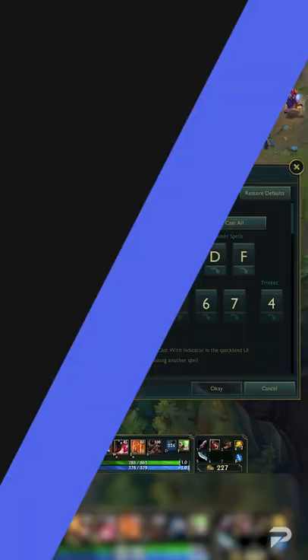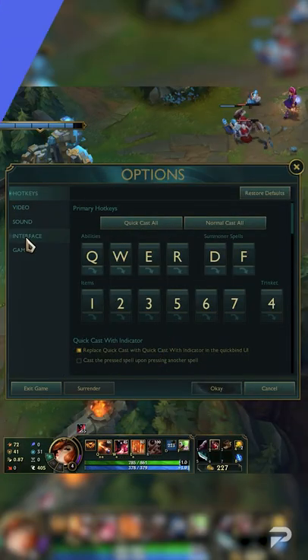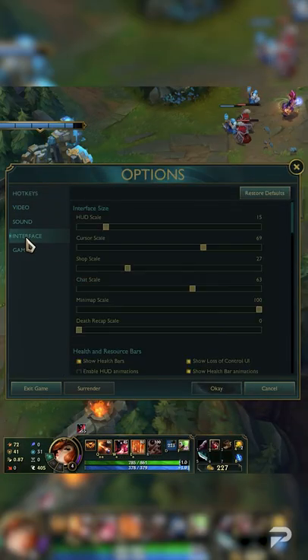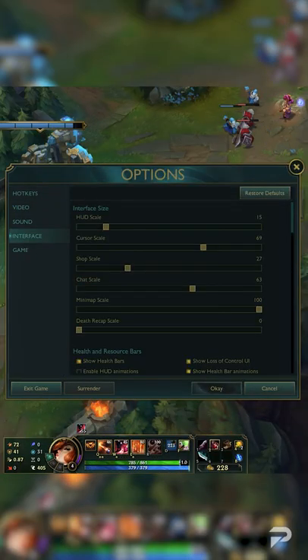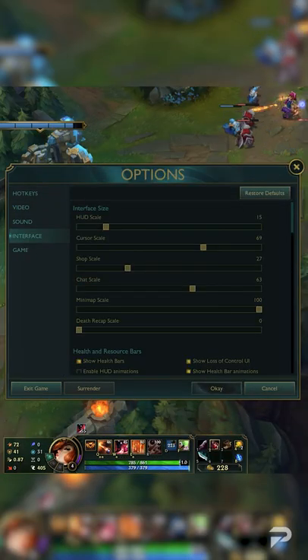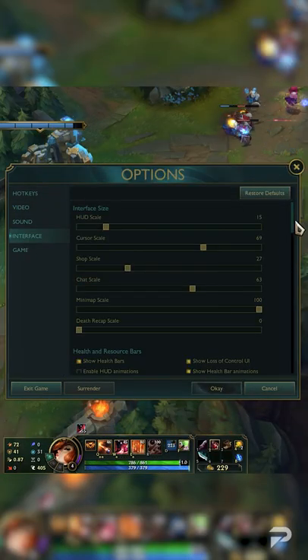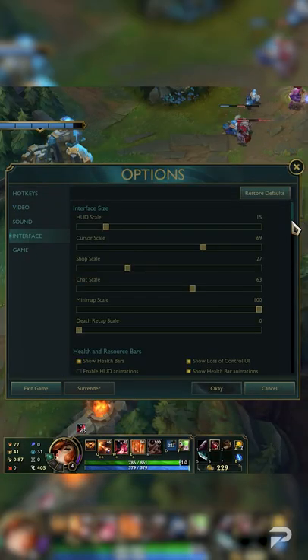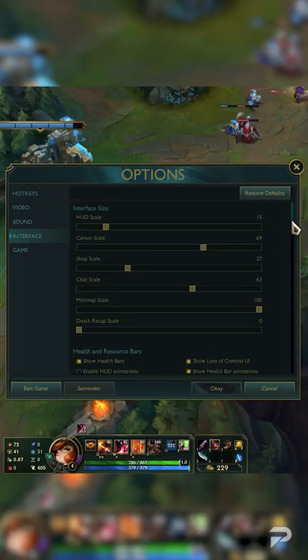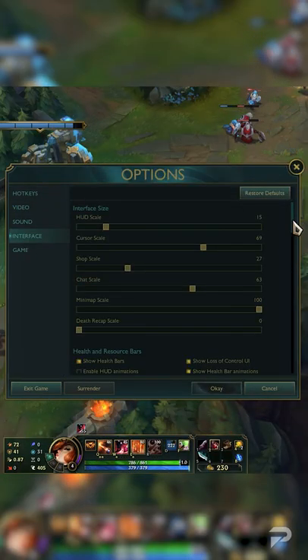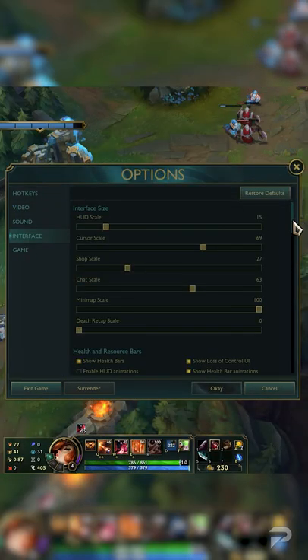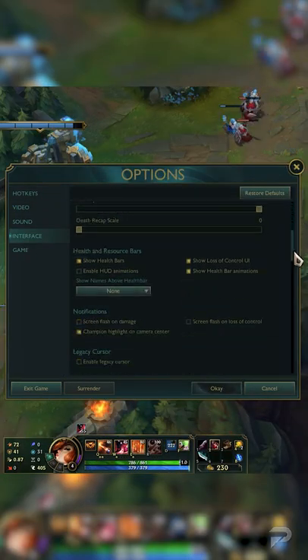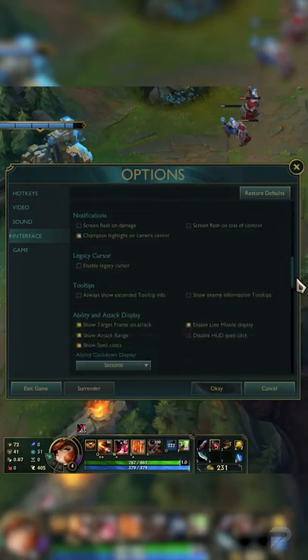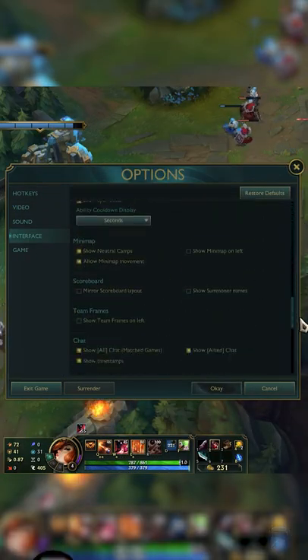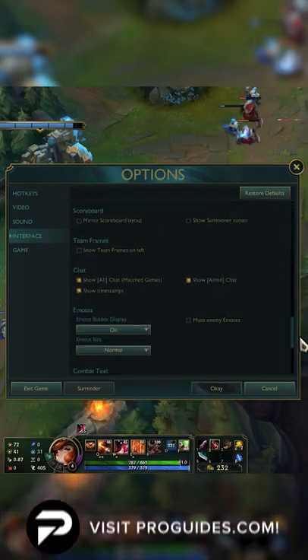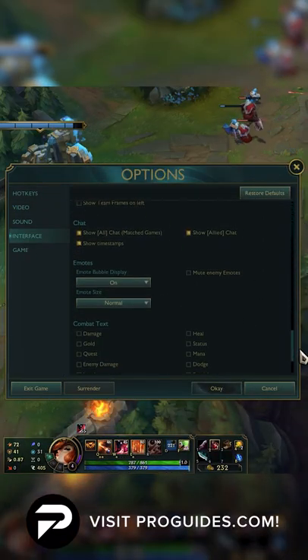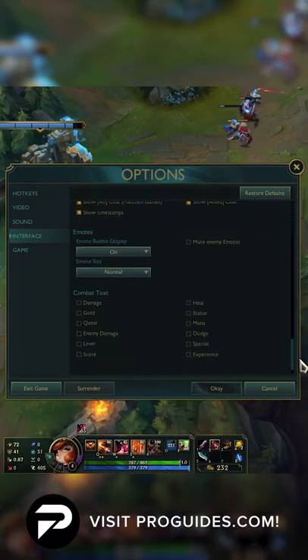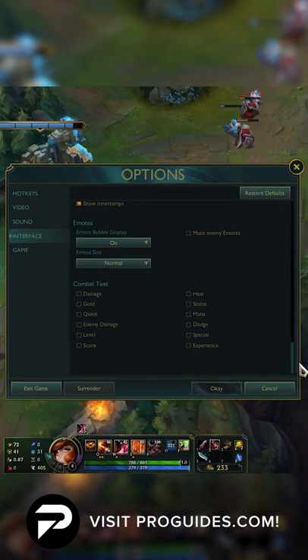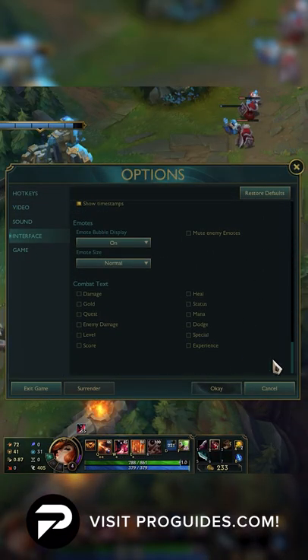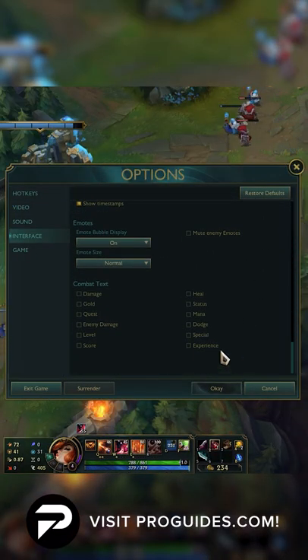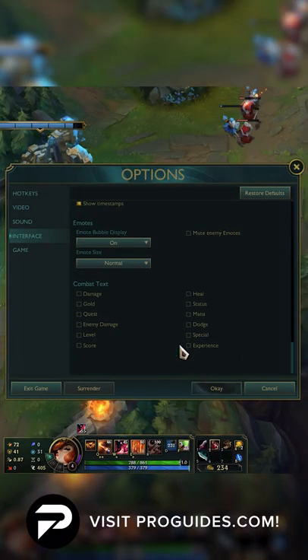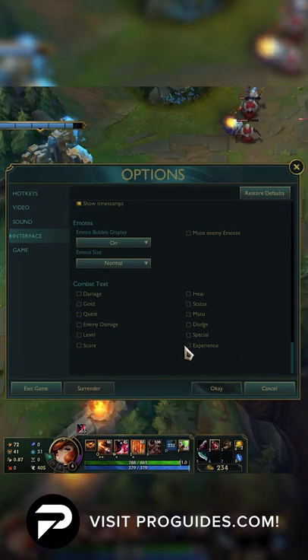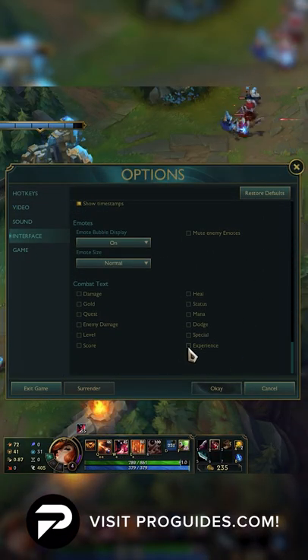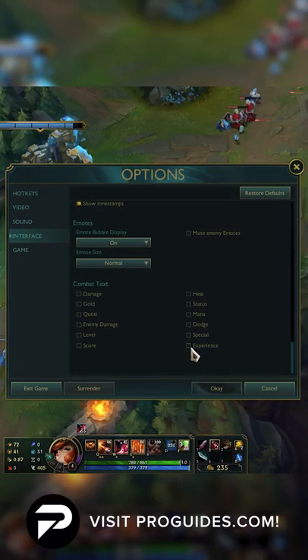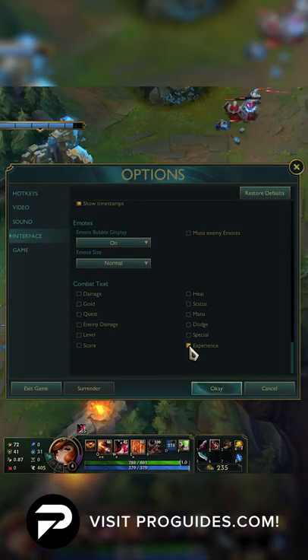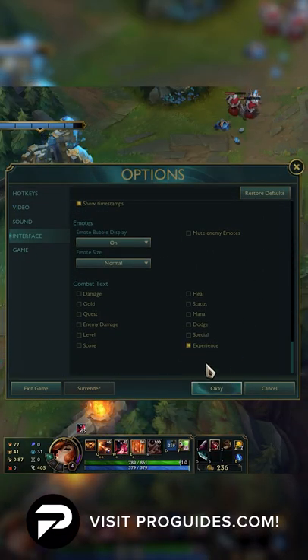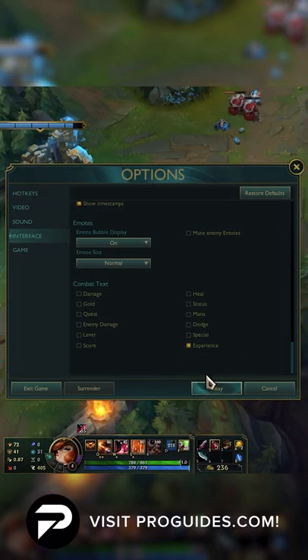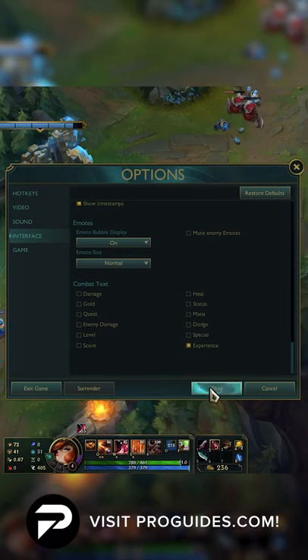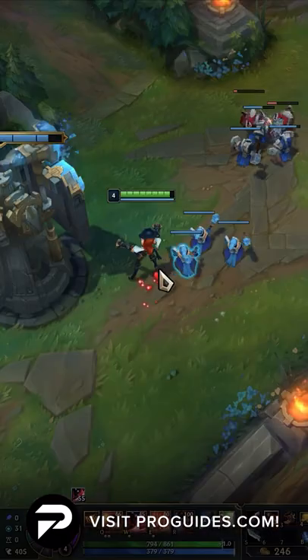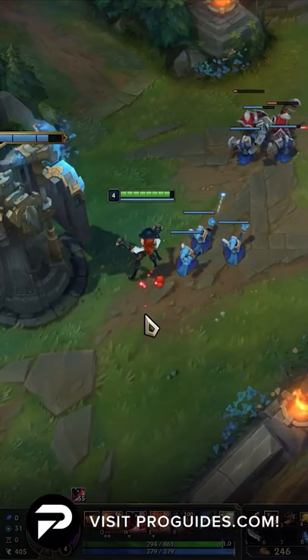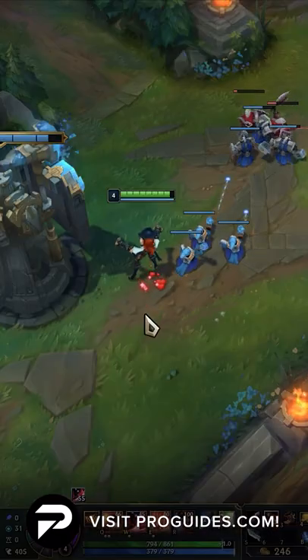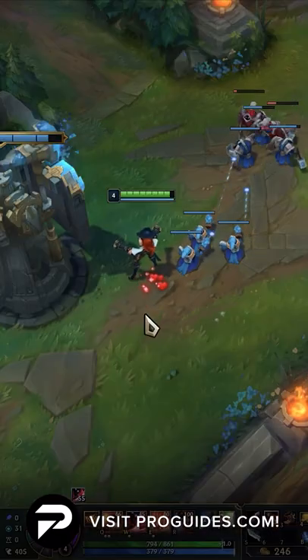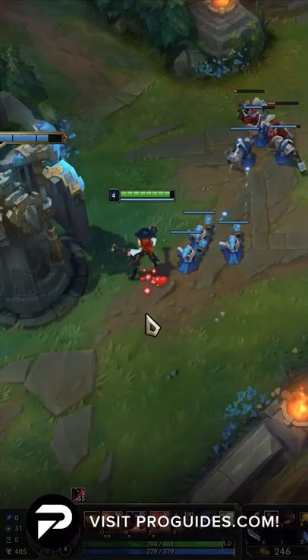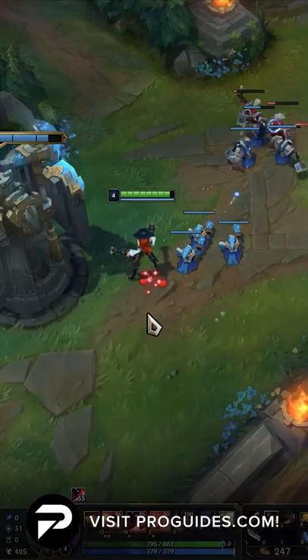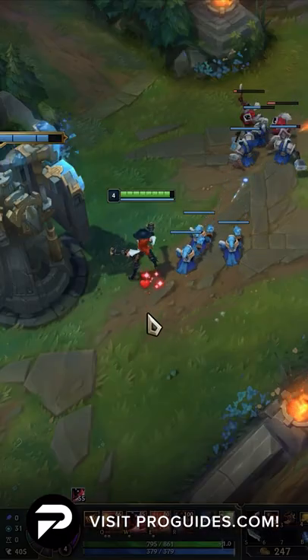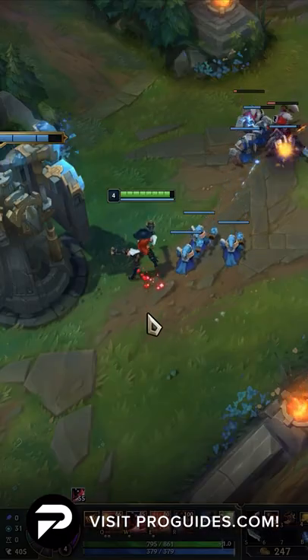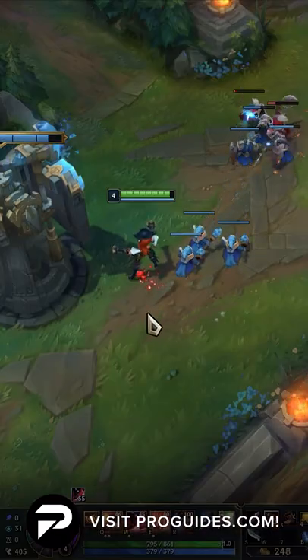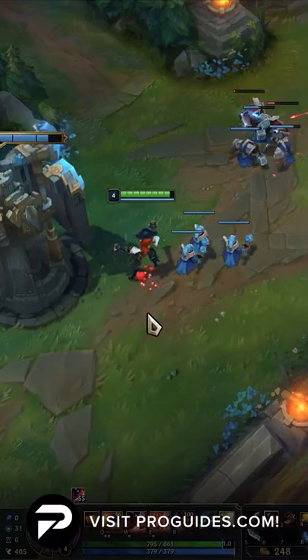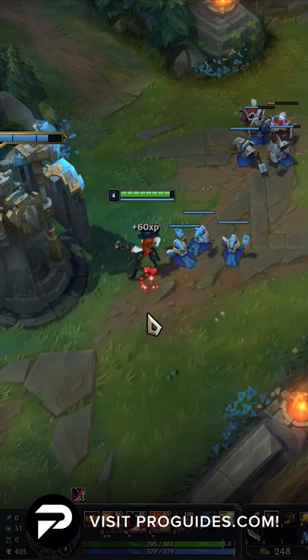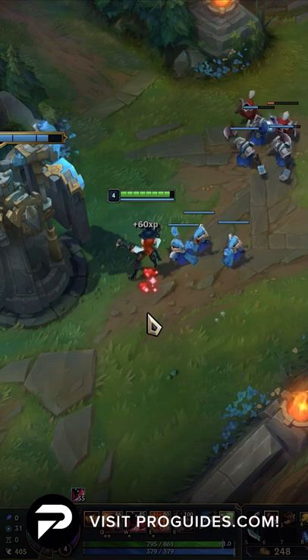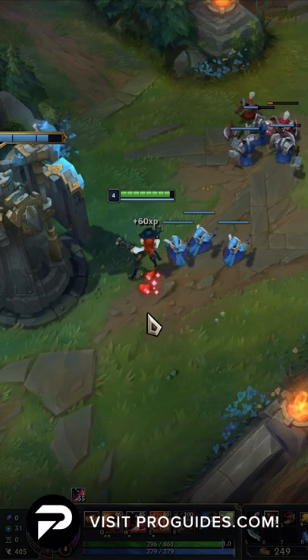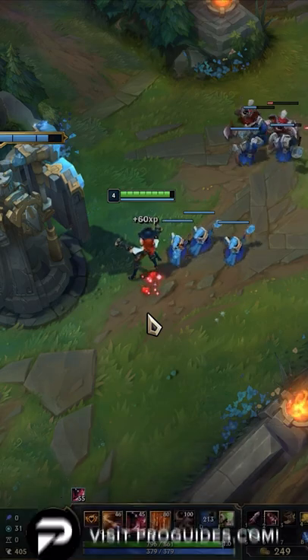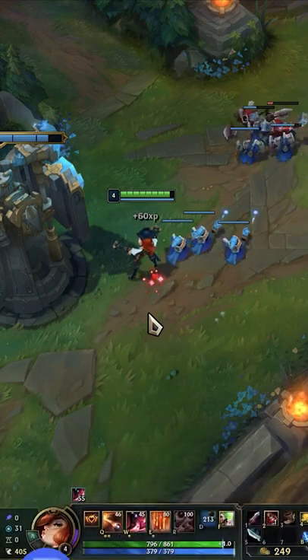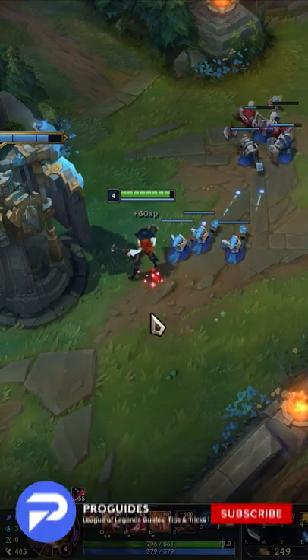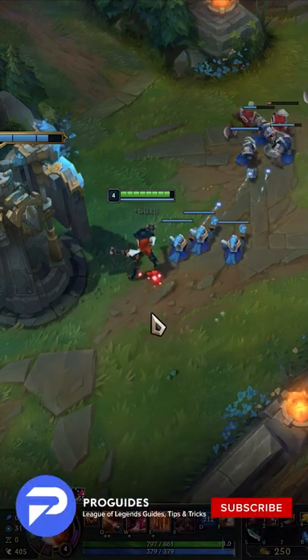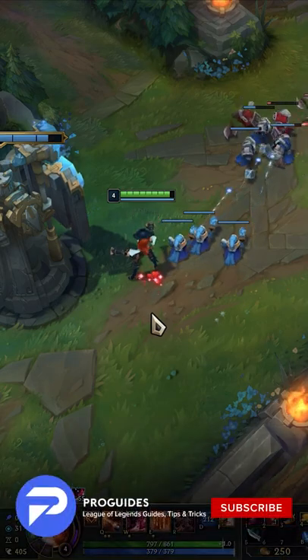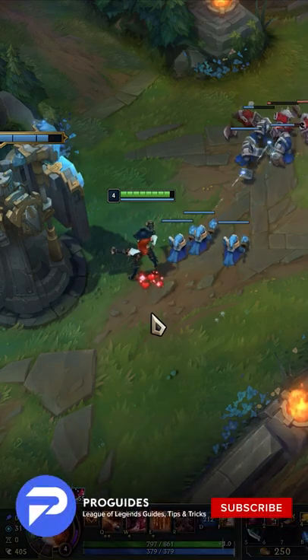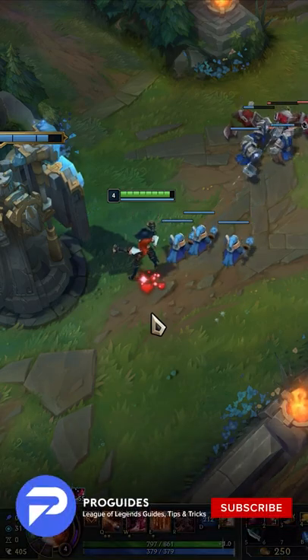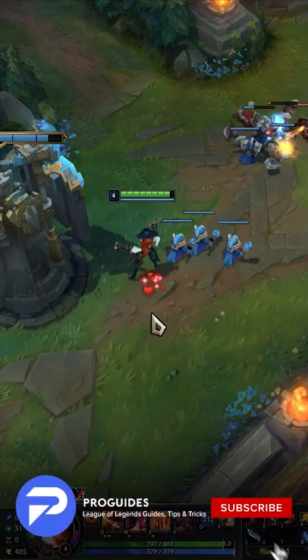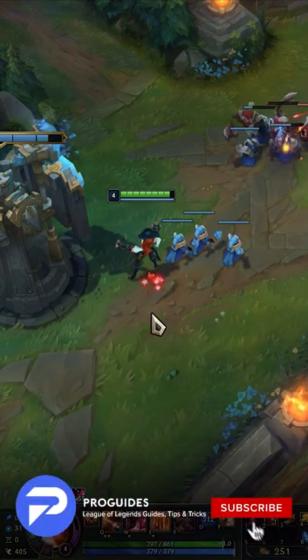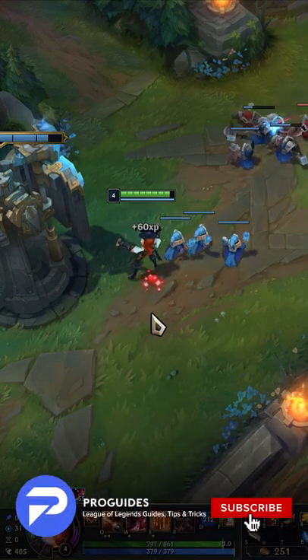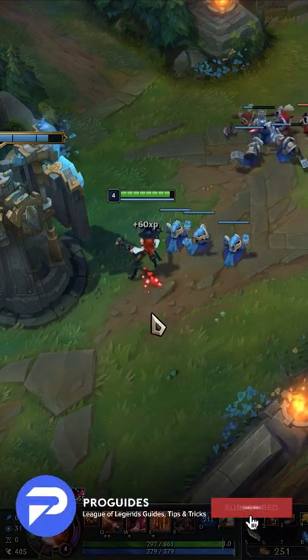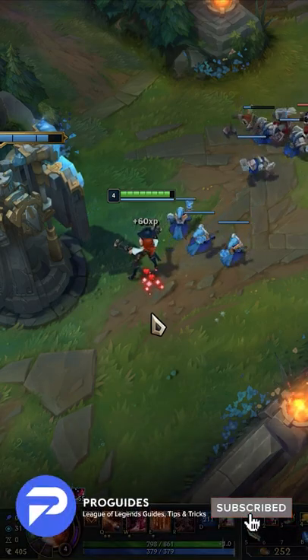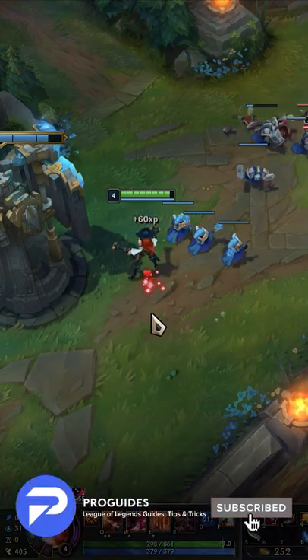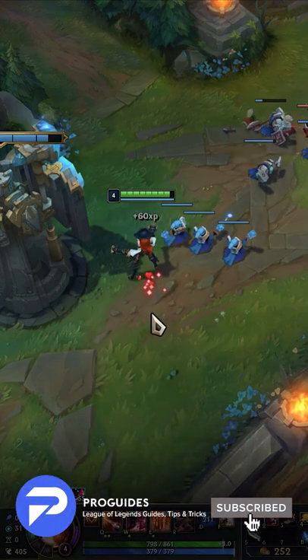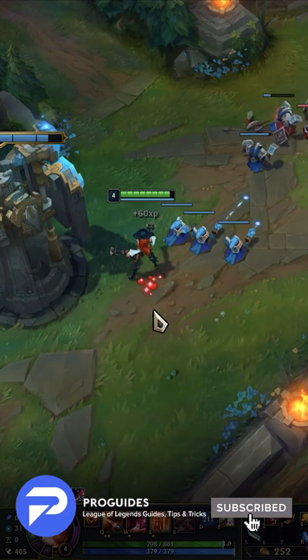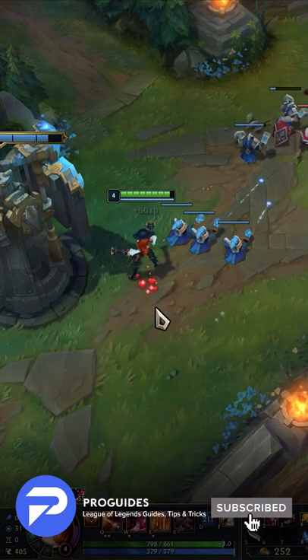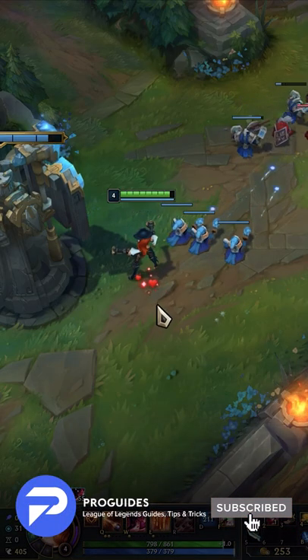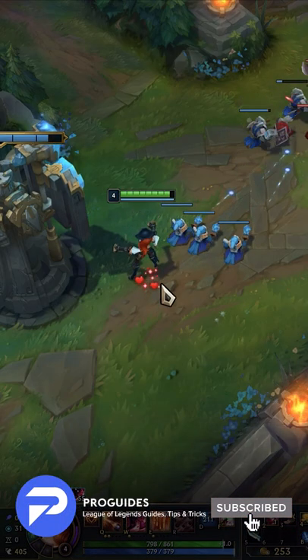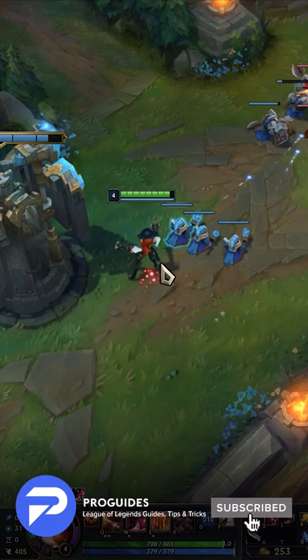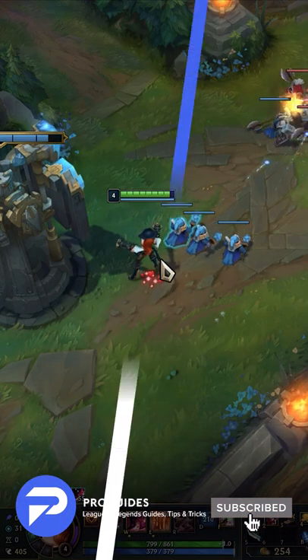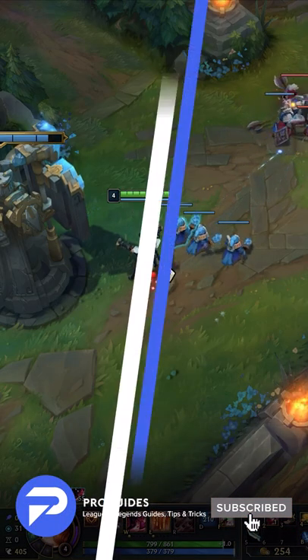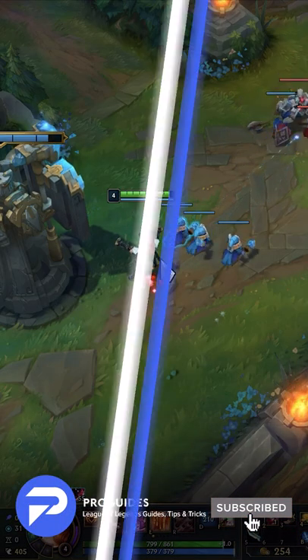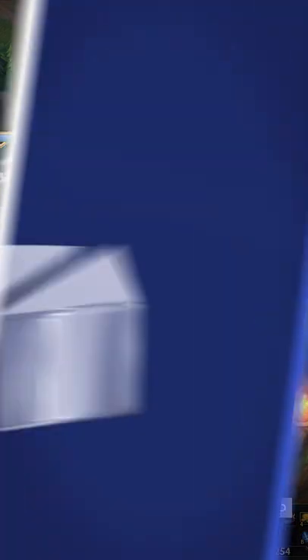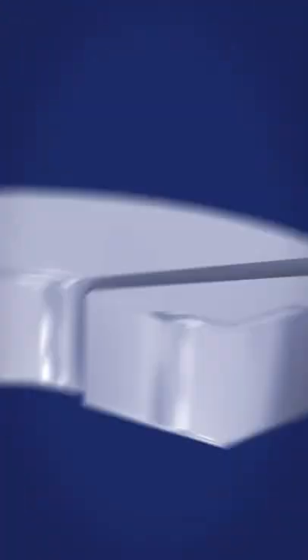Finally, be sure to turn on the experience indicator. This will allow you to see how far you can stand and still be in the XP range. Now you can deal with hard matchups a little bit easier.